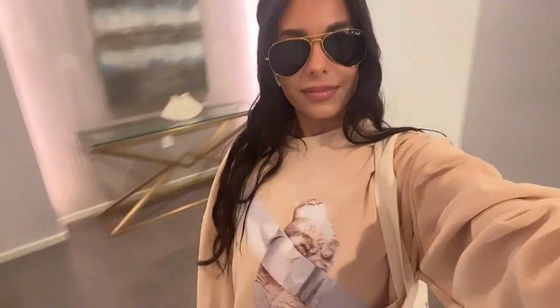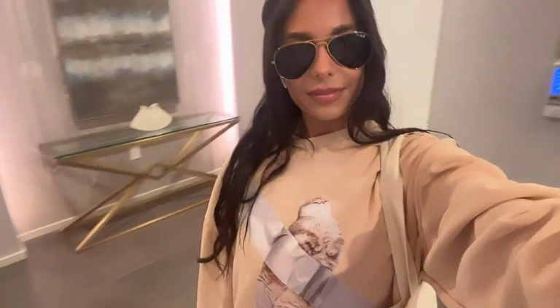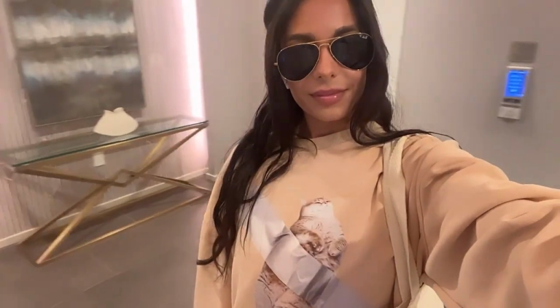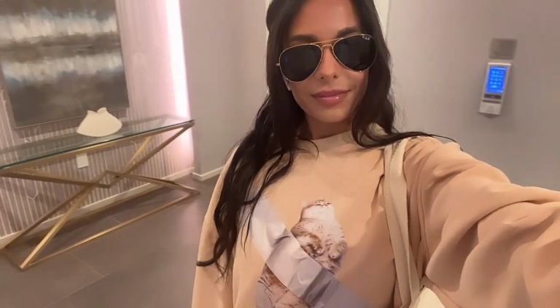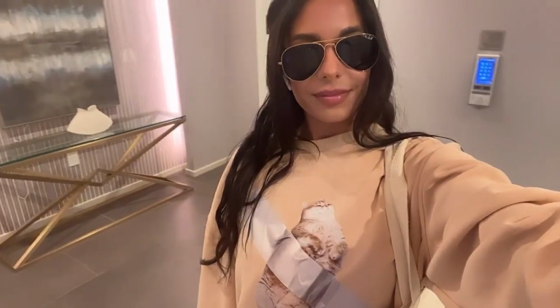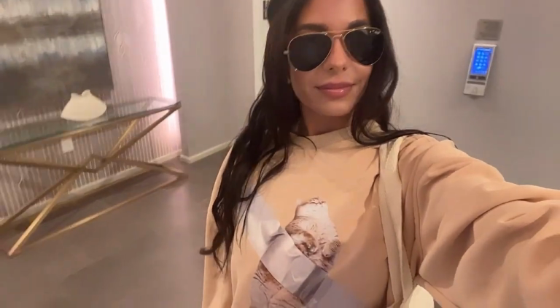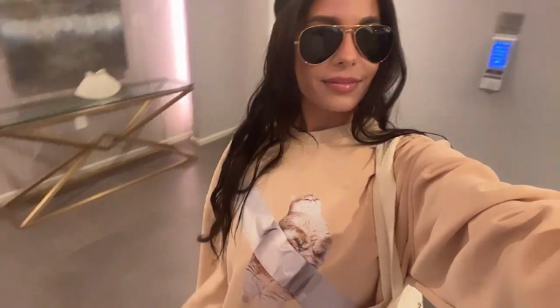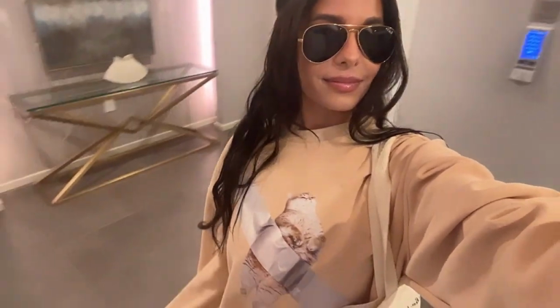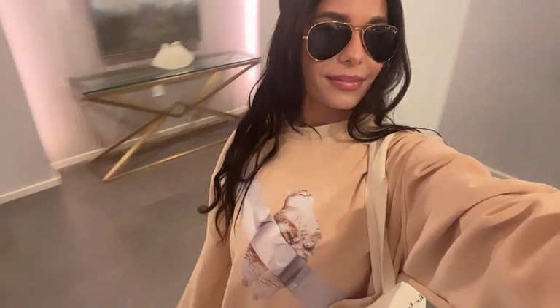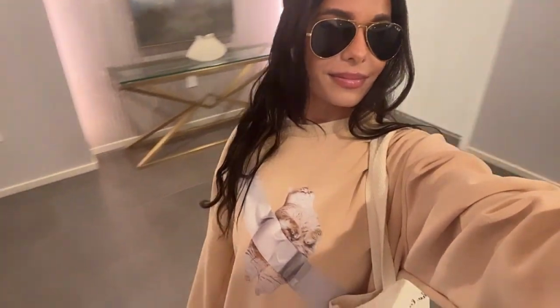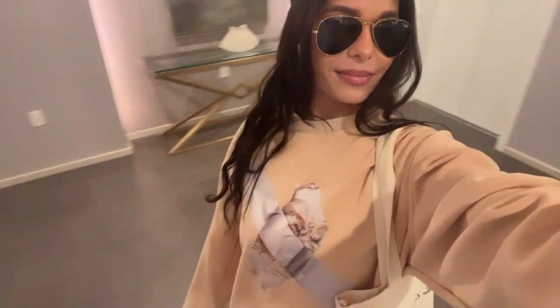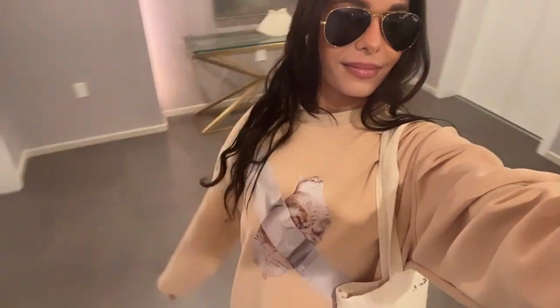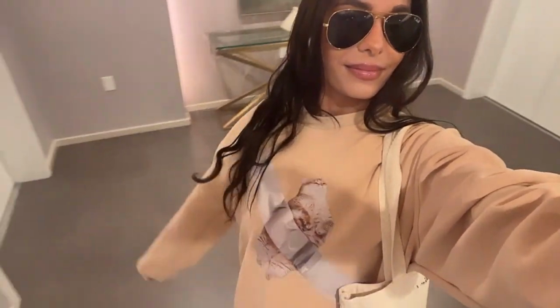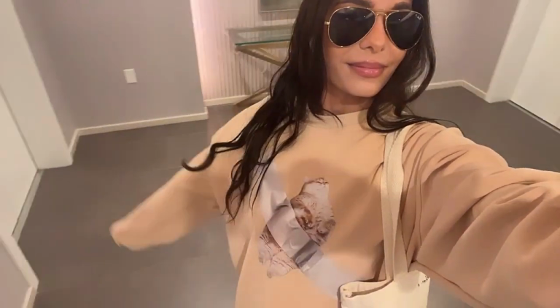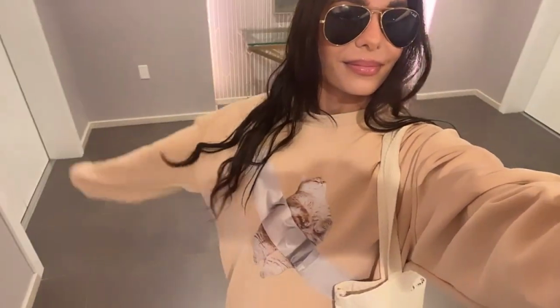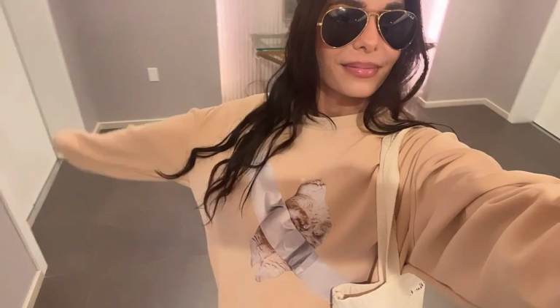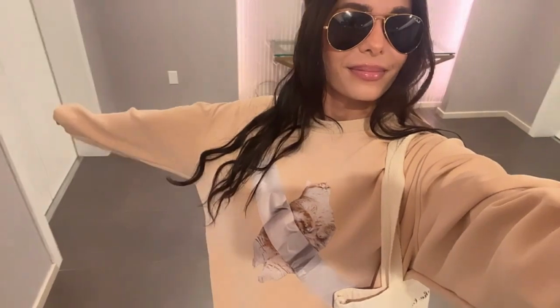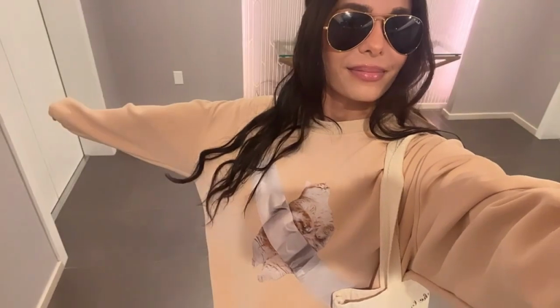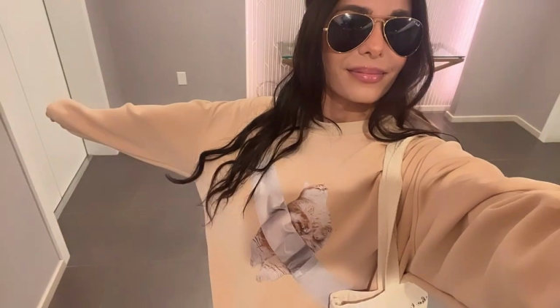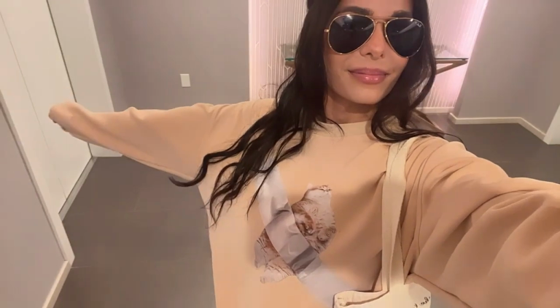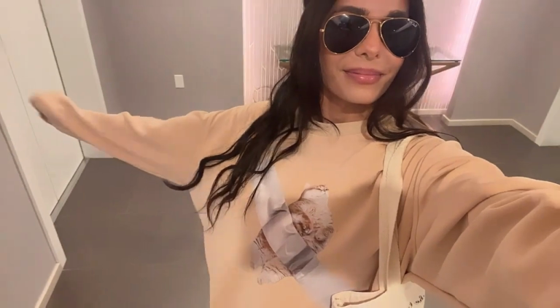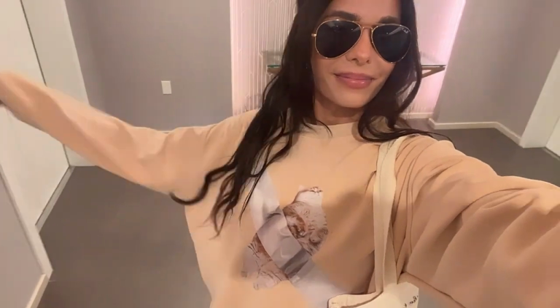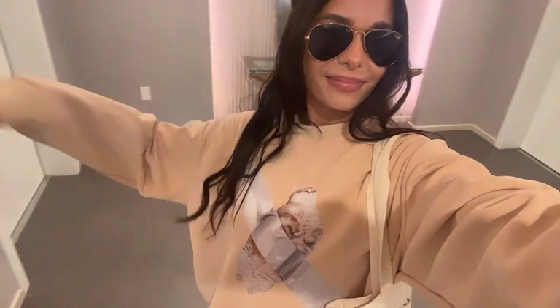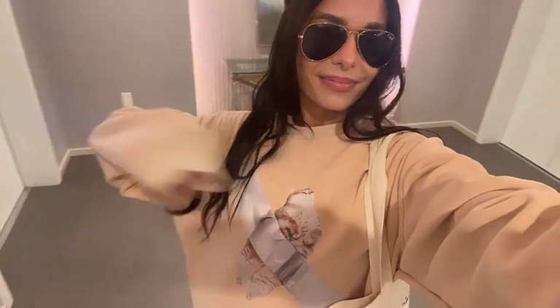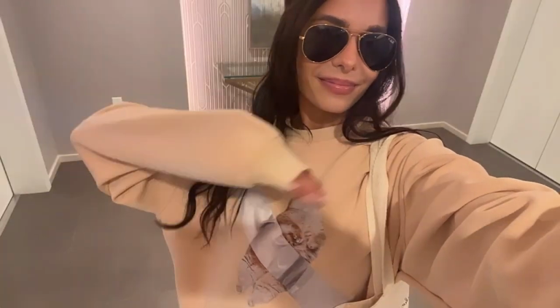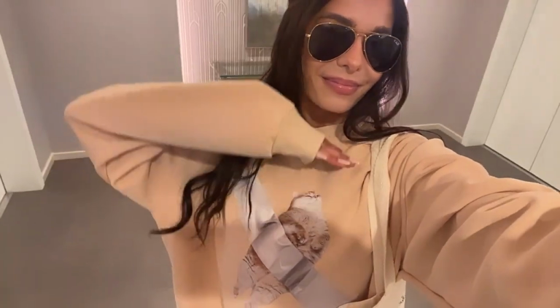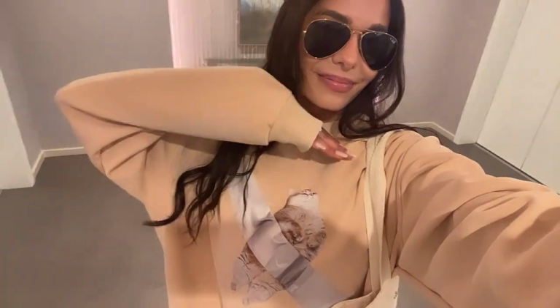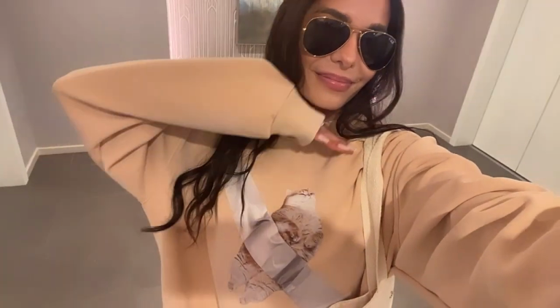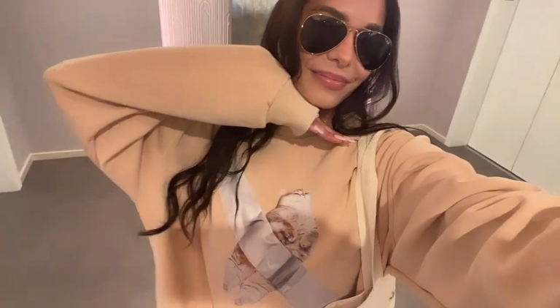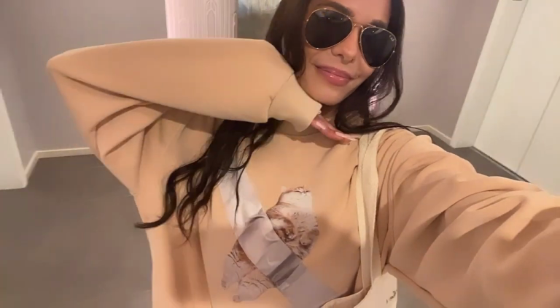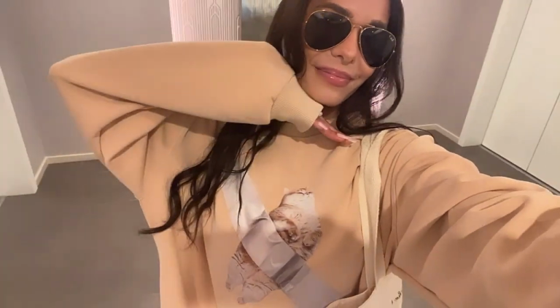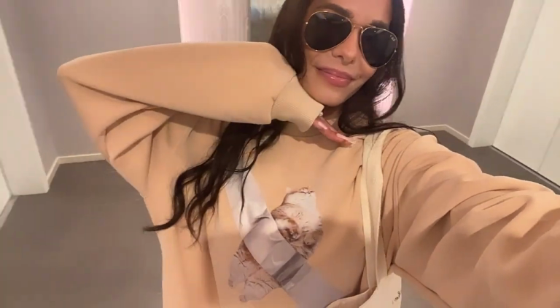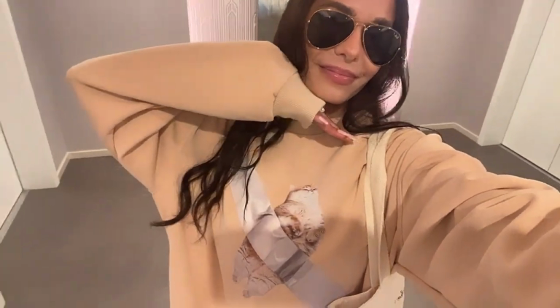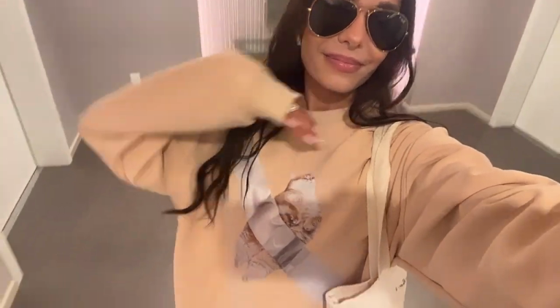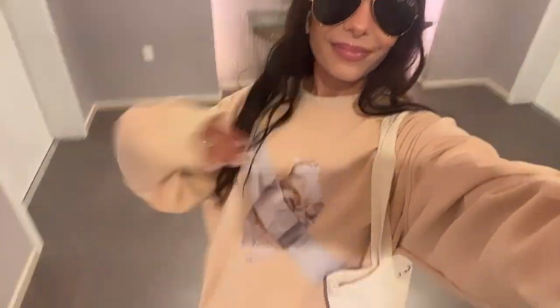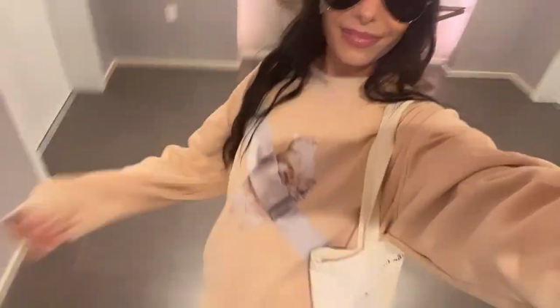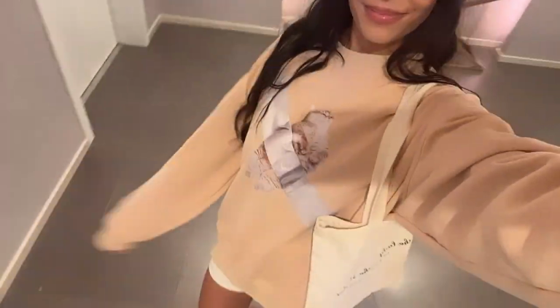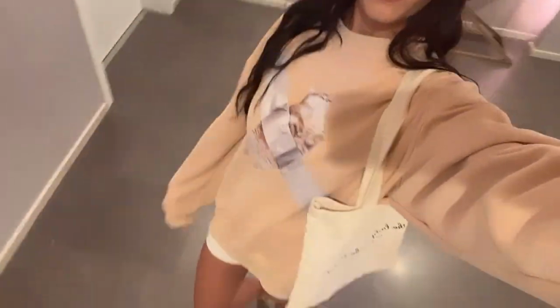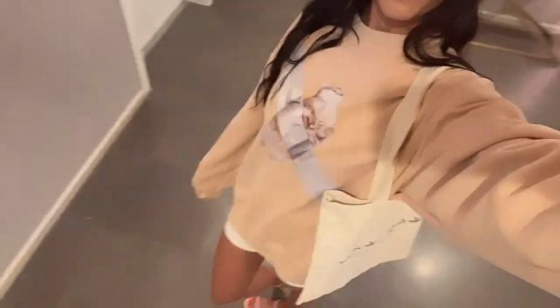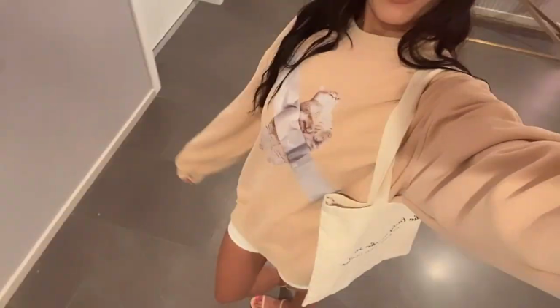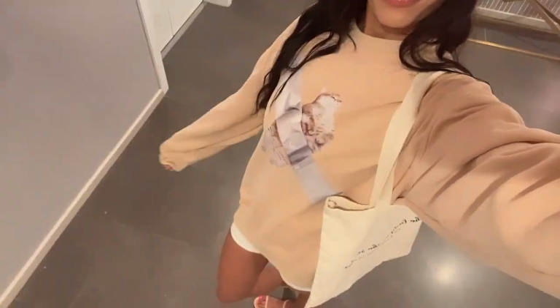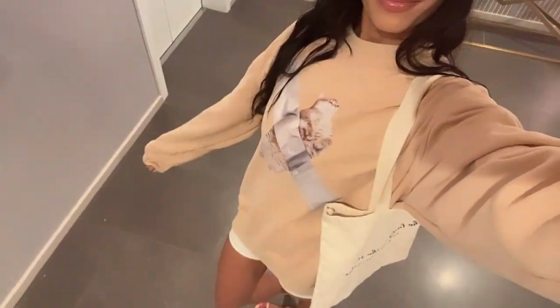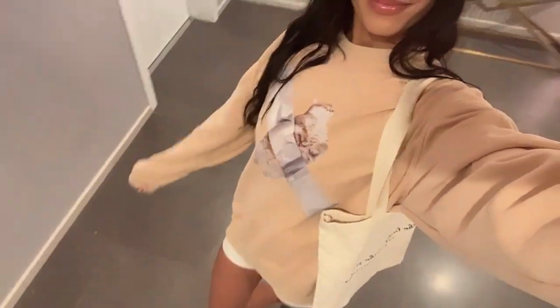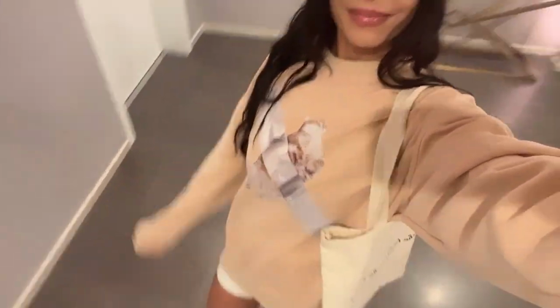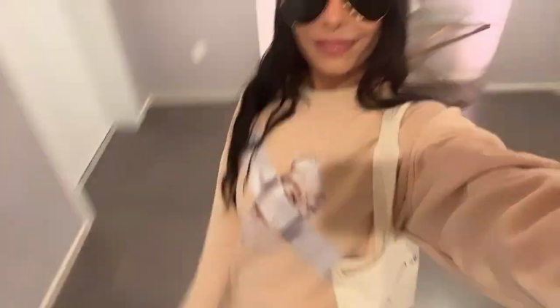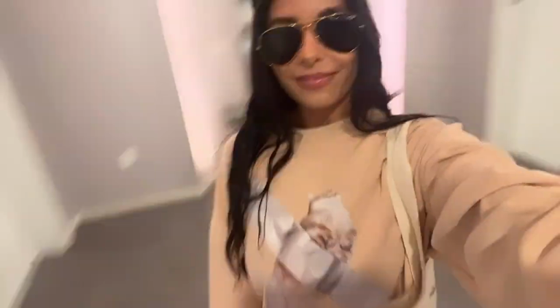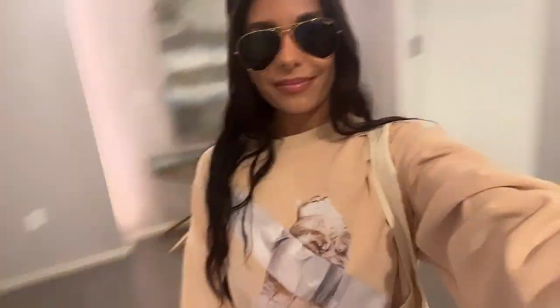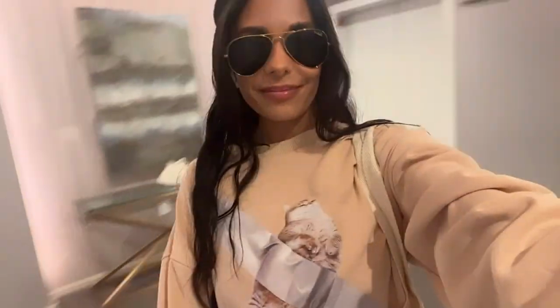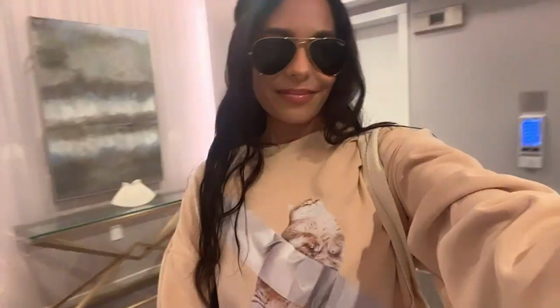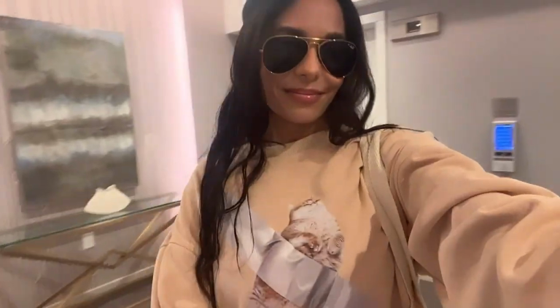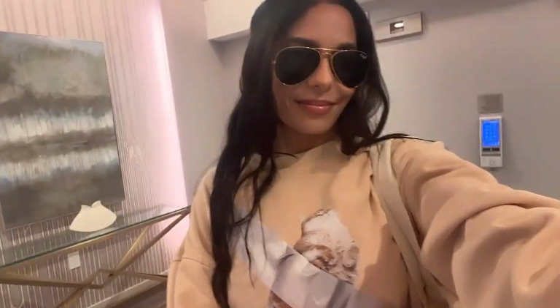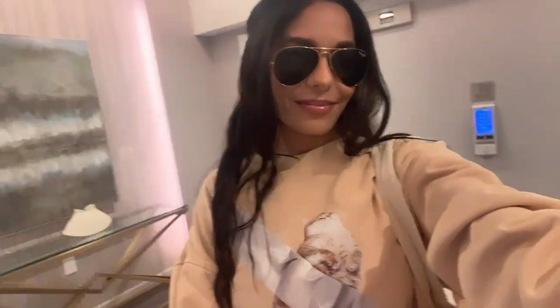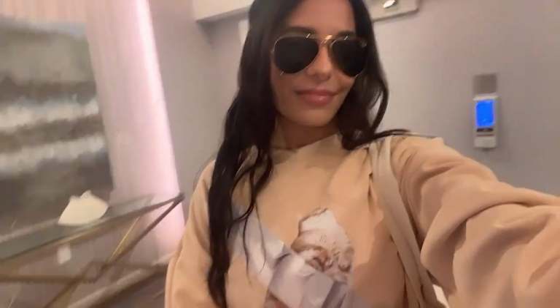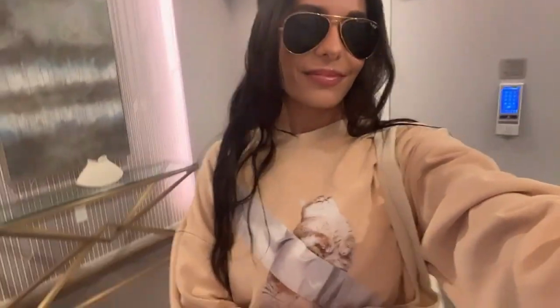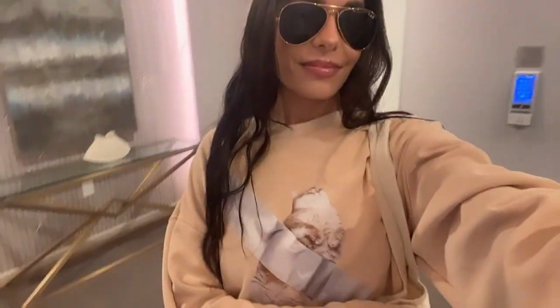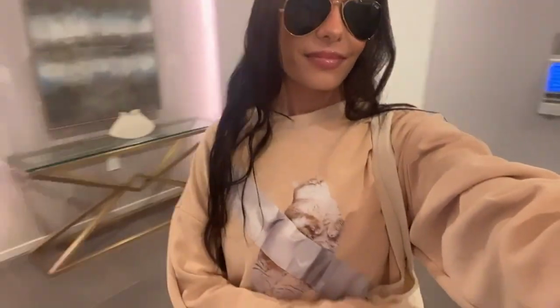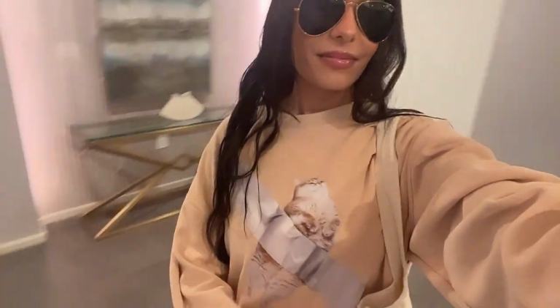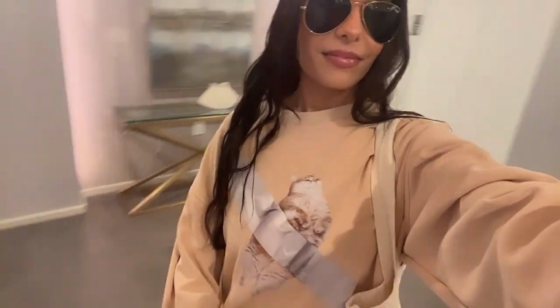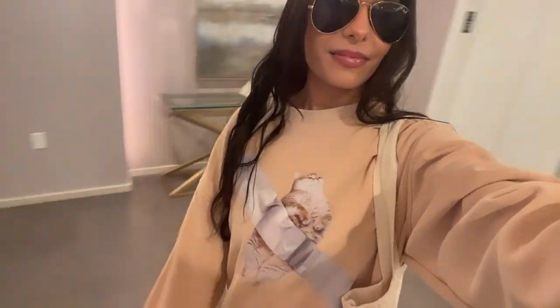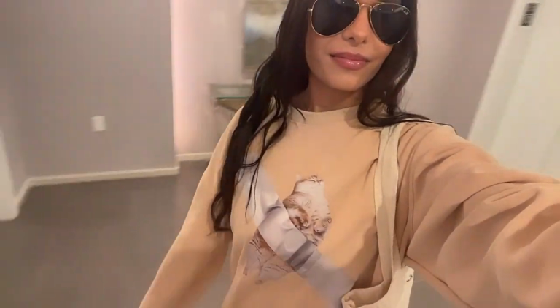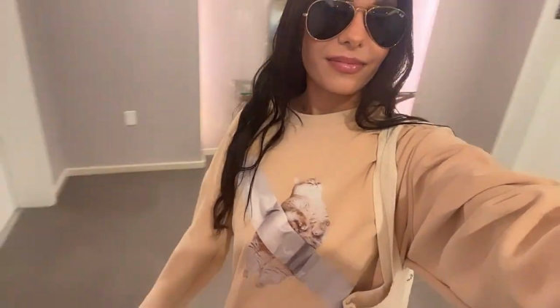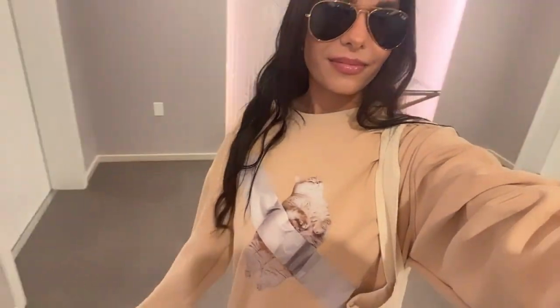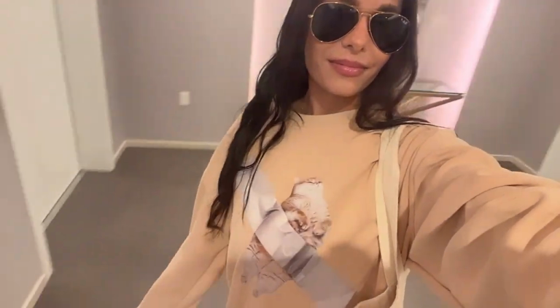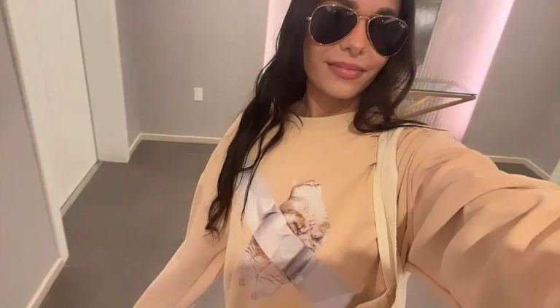Hi babes, welcome back to my channel. I'm headed off to Target to browse the home decor section and I hope you enjoy this vlog.